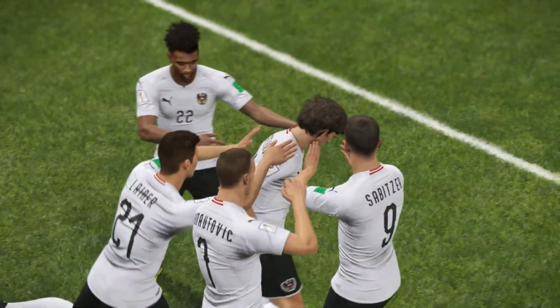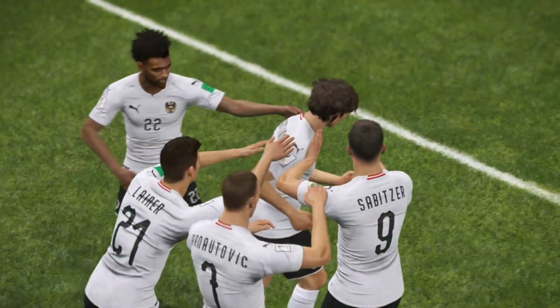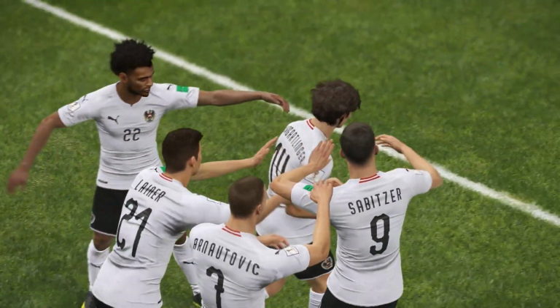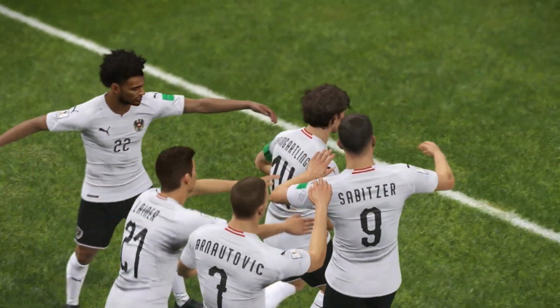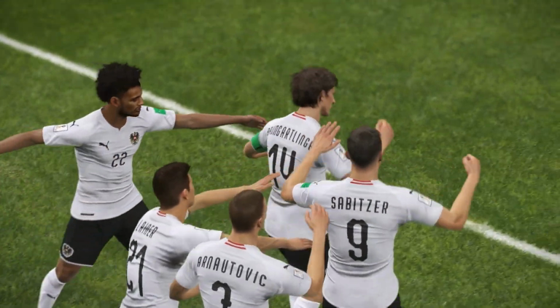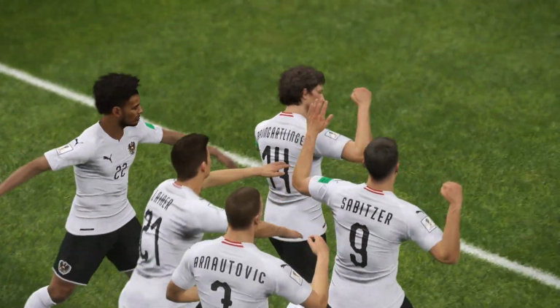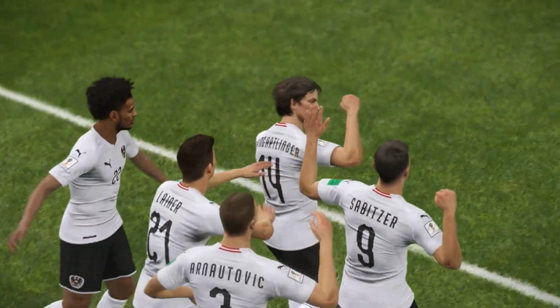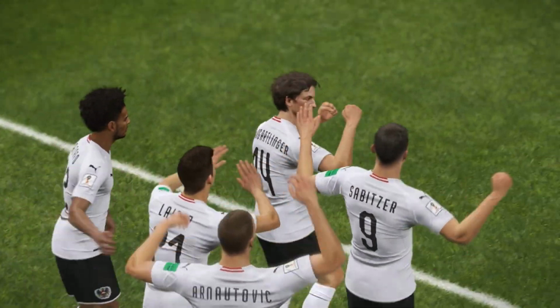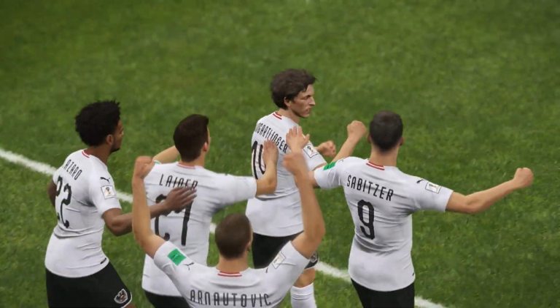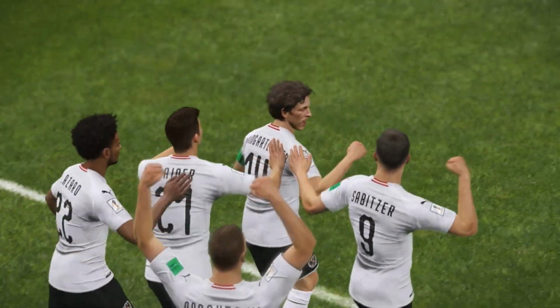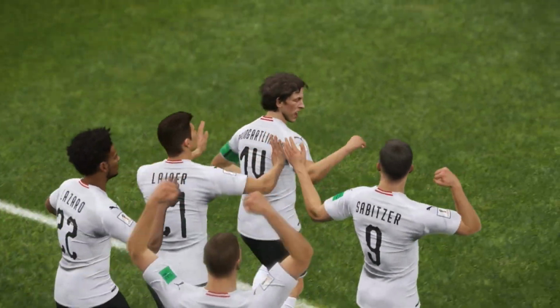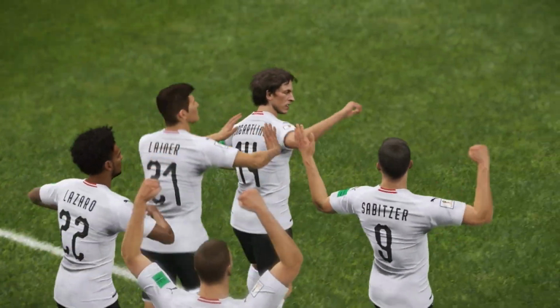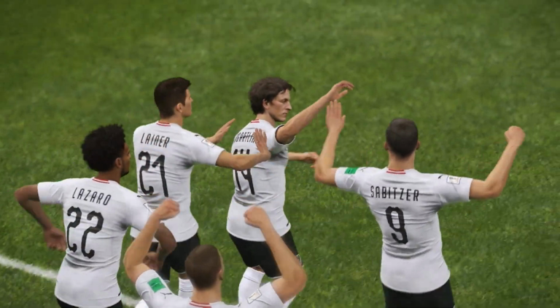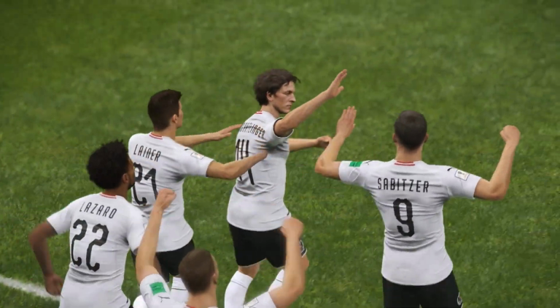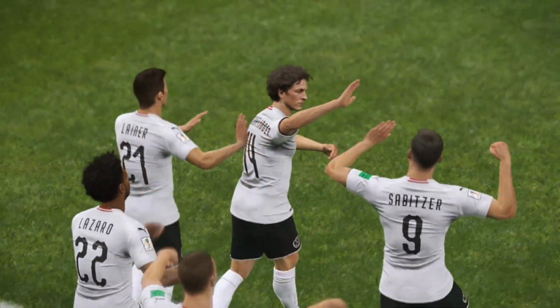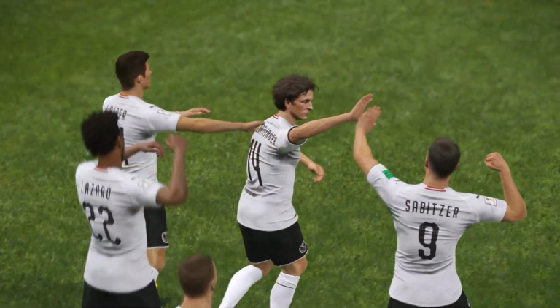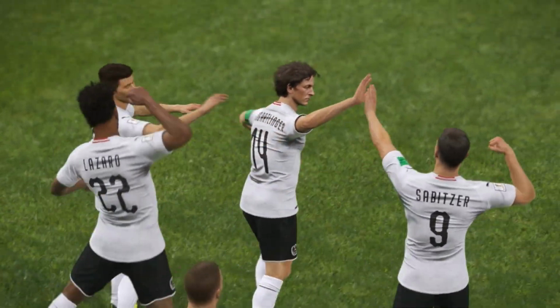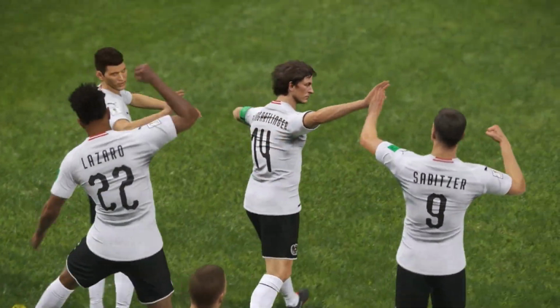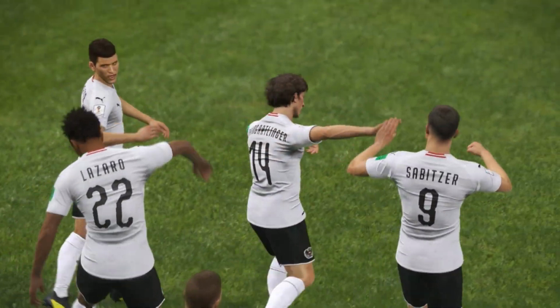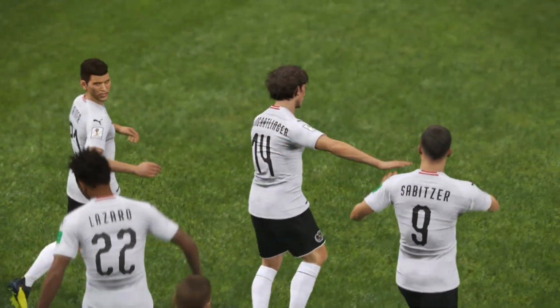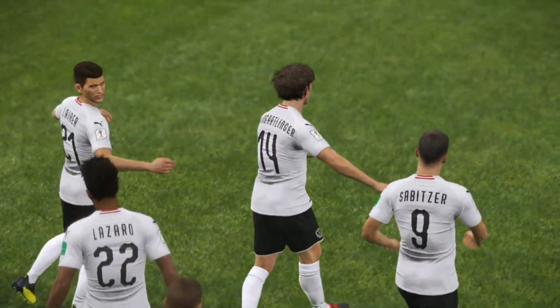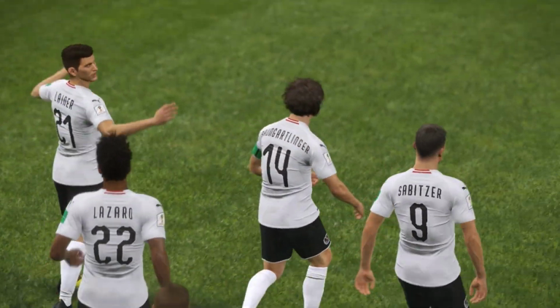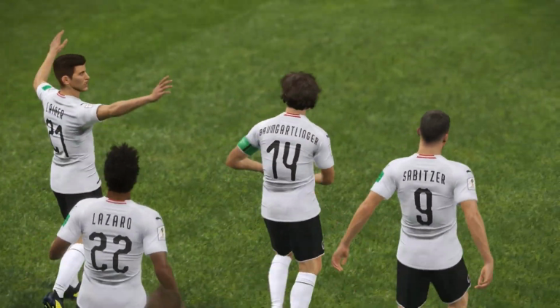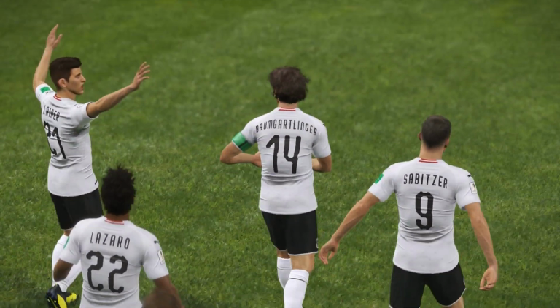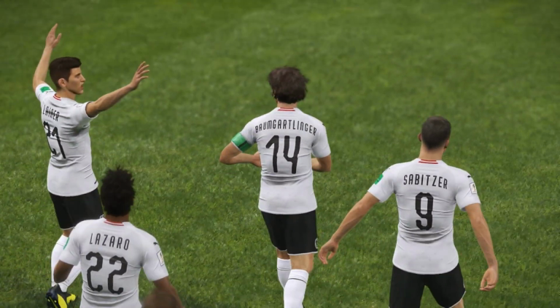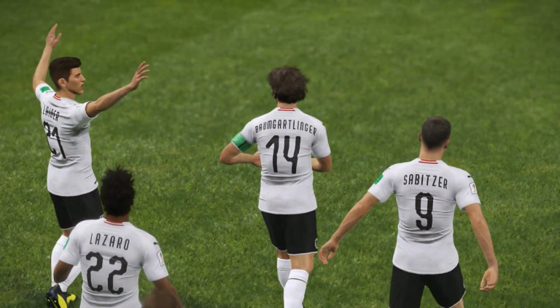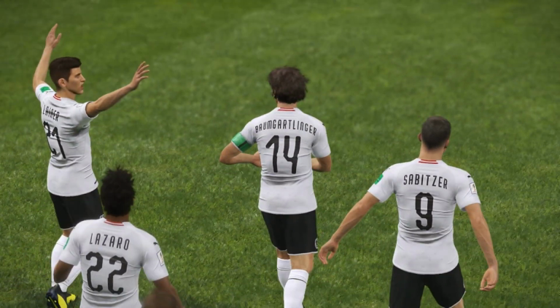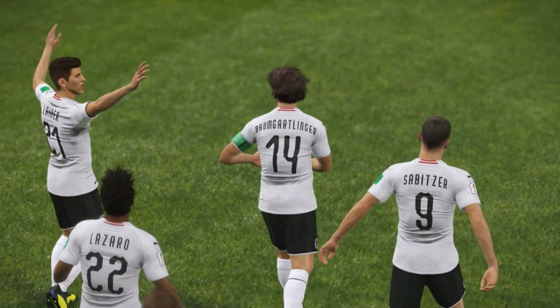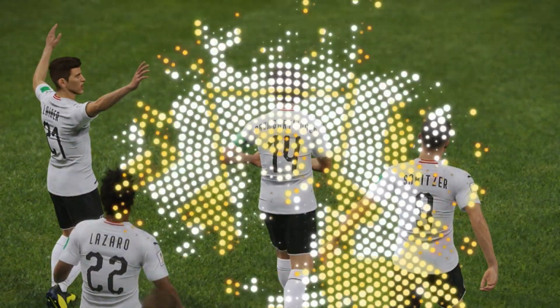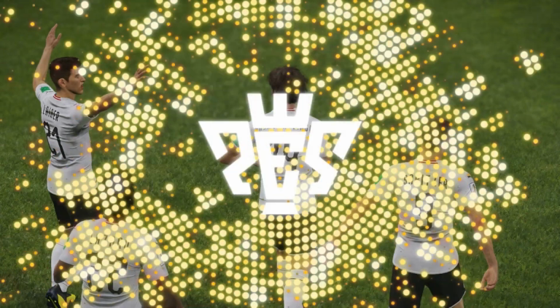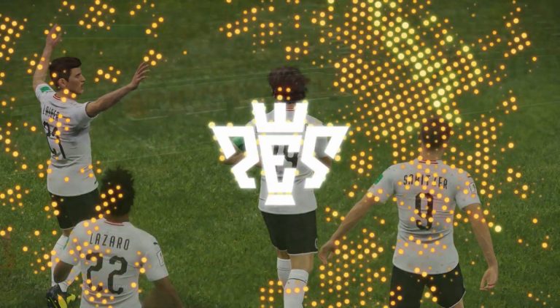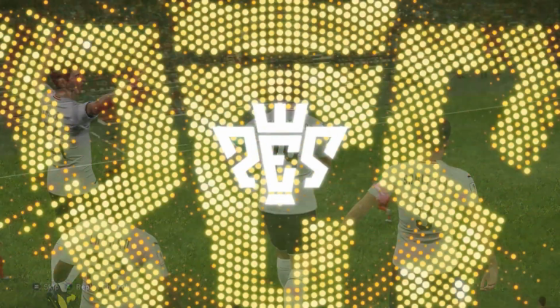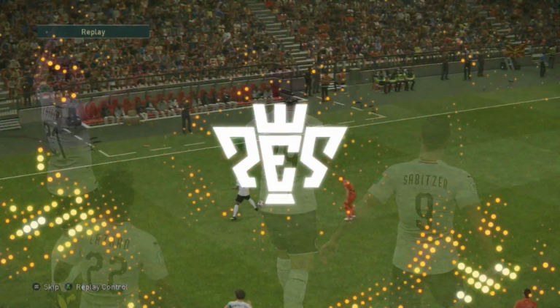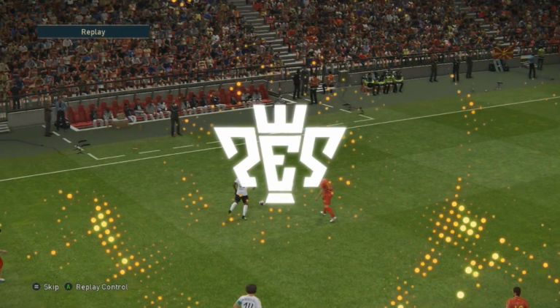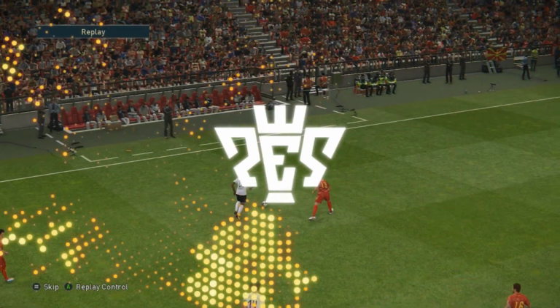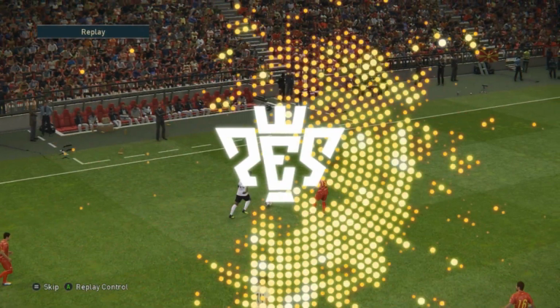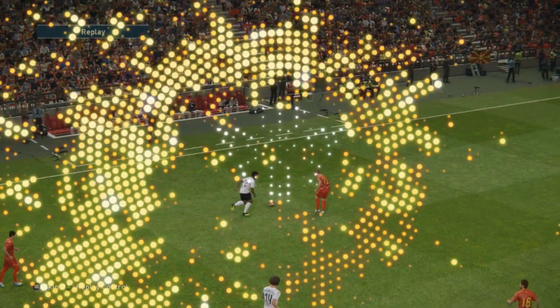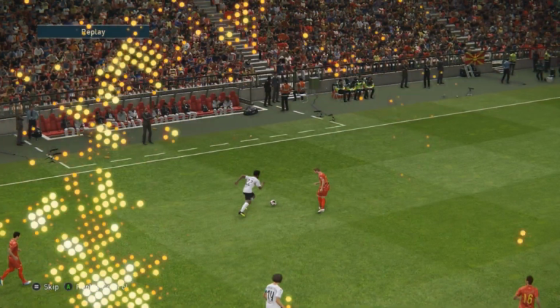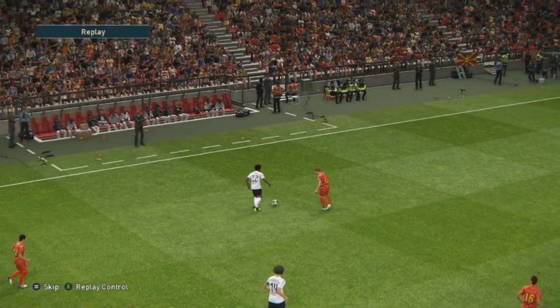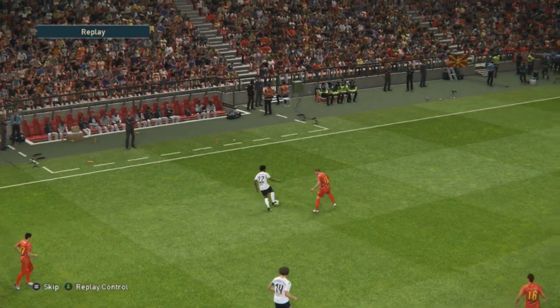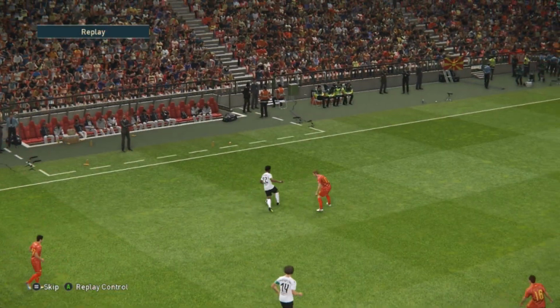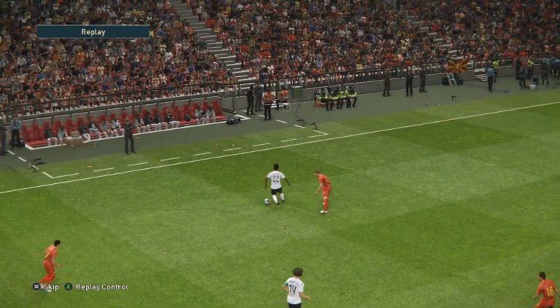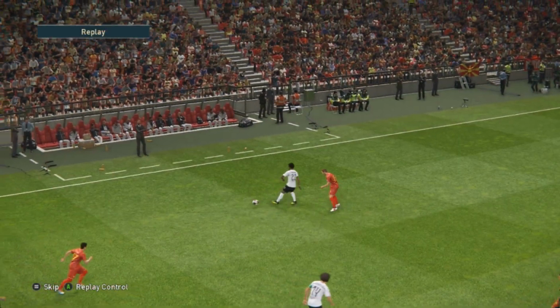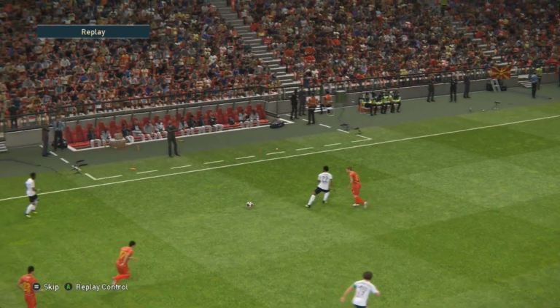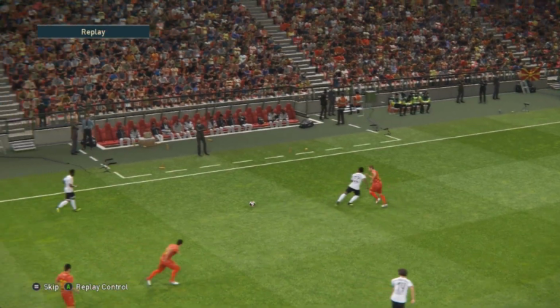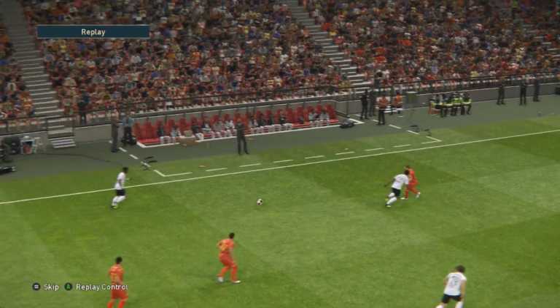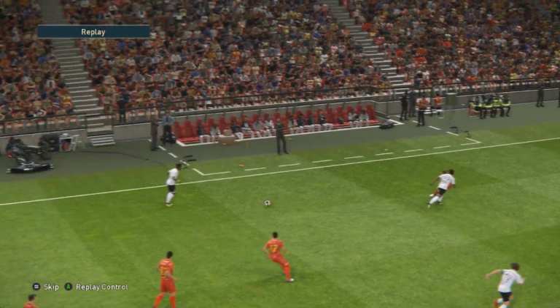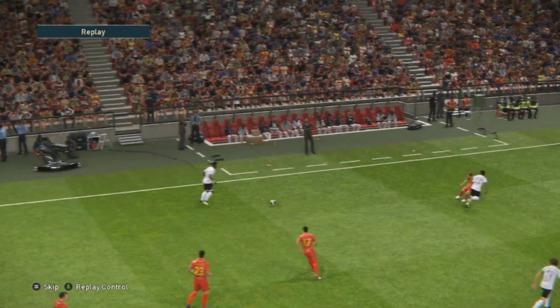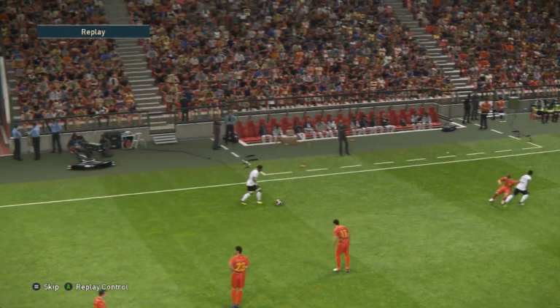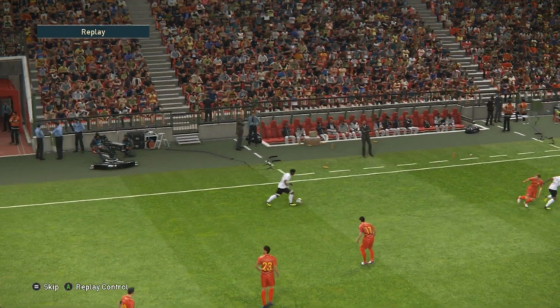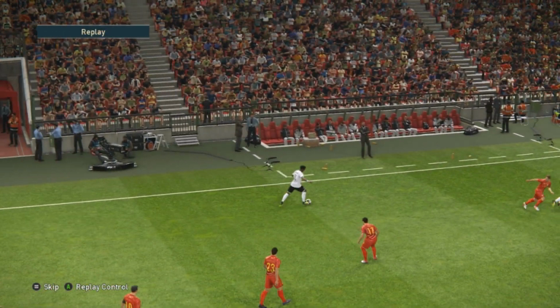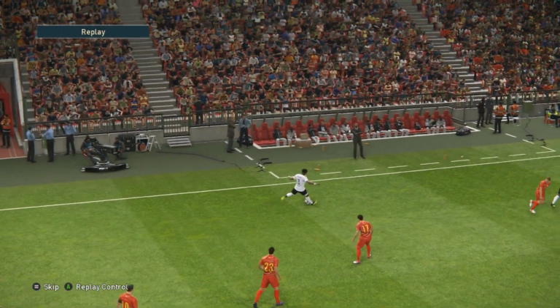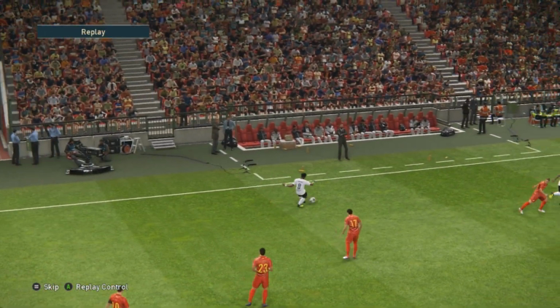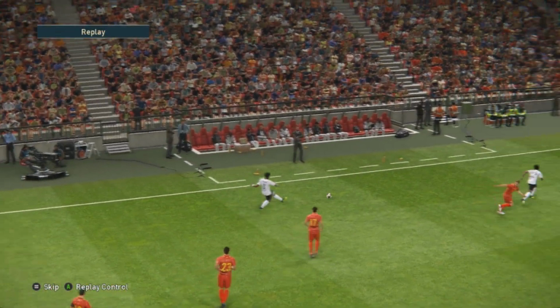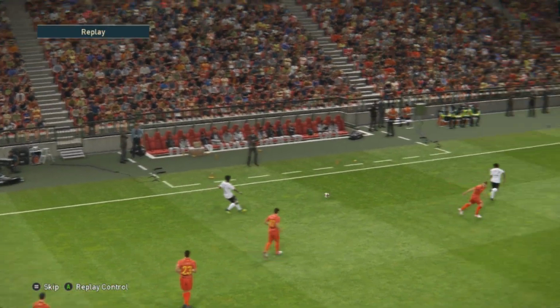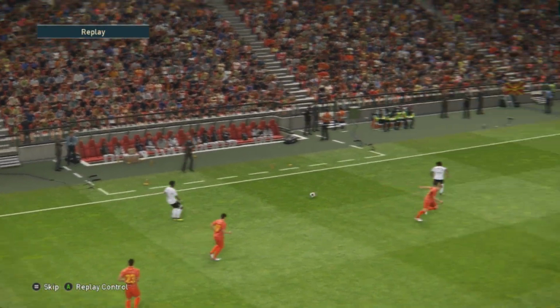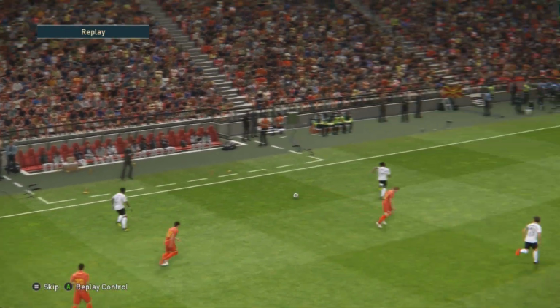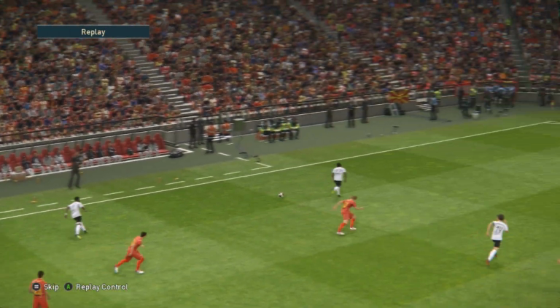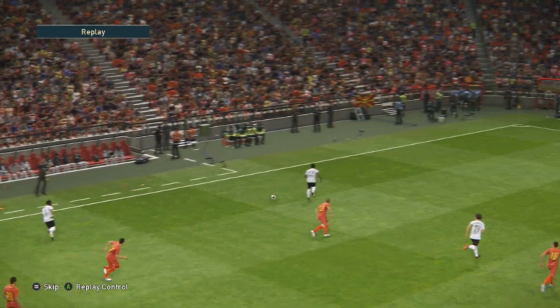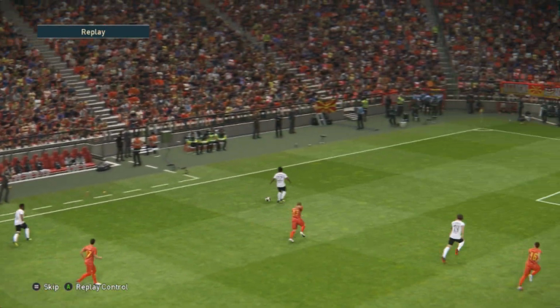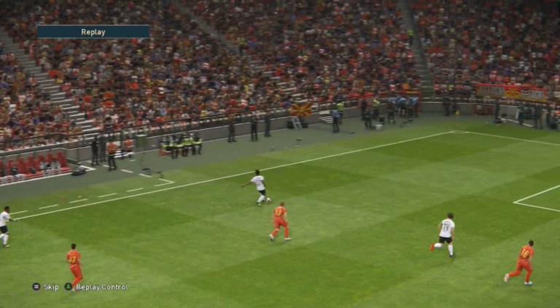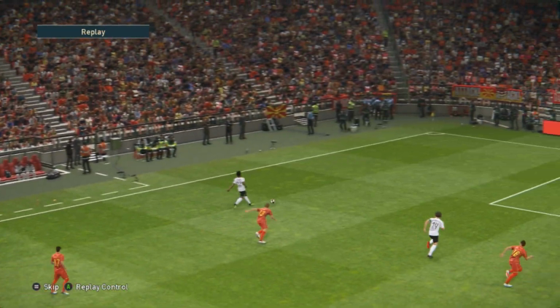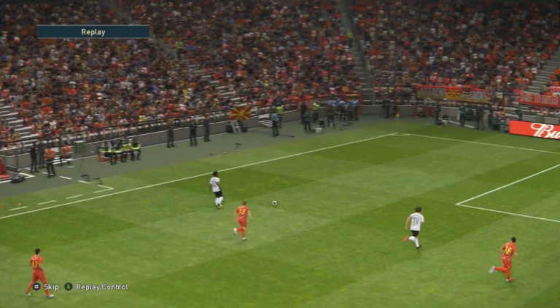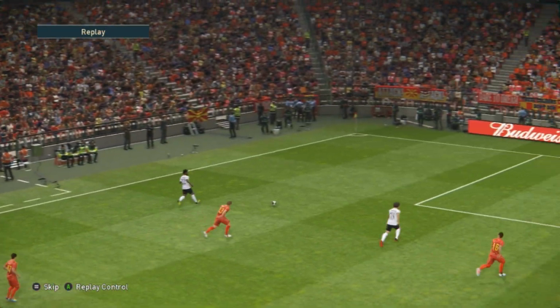Yeah, looking back at that, that's how you play on the counter. Quick and decisive and ruthless with the finish. I thought it was a stunning, stunning breakaway.